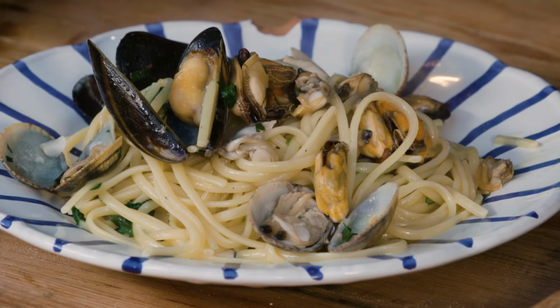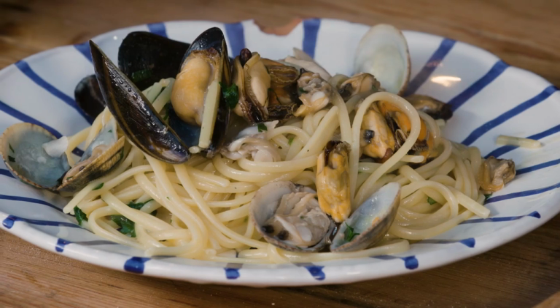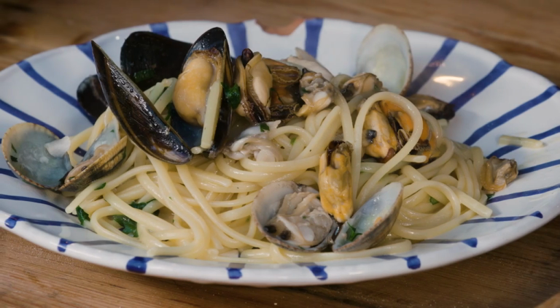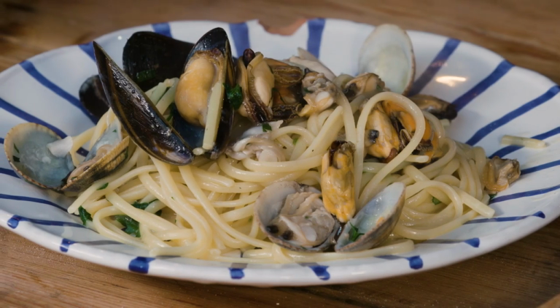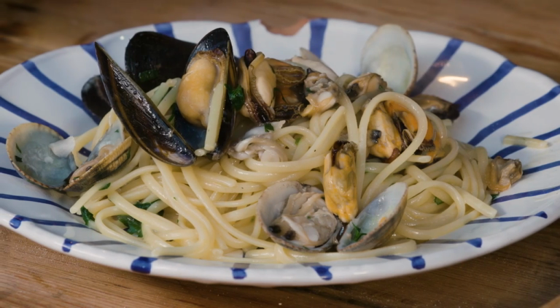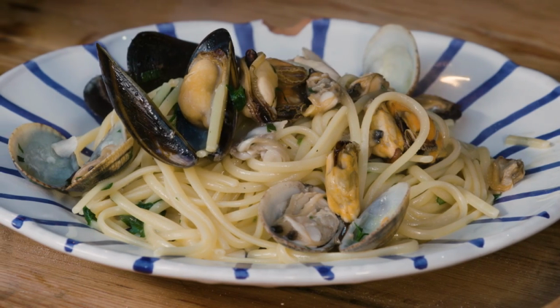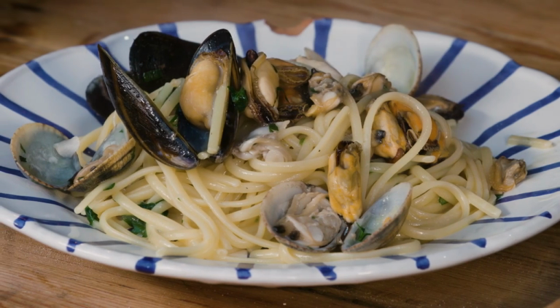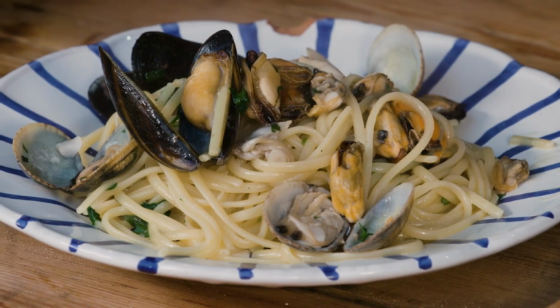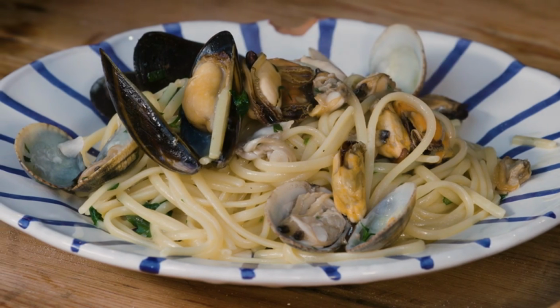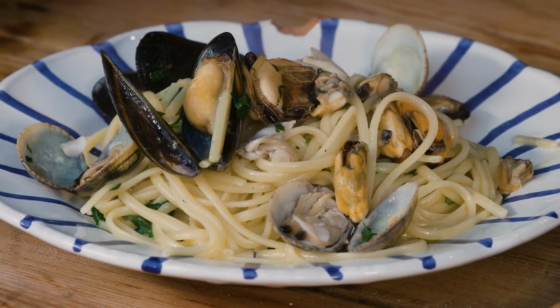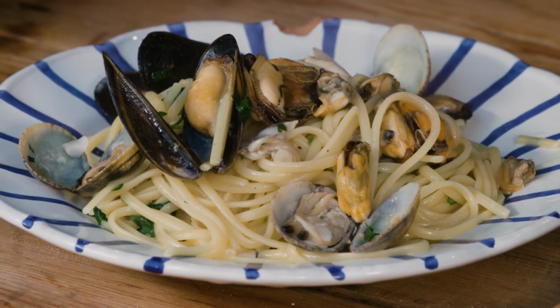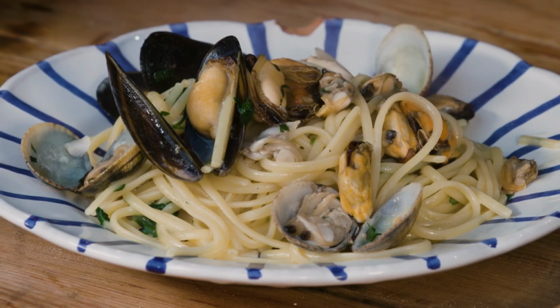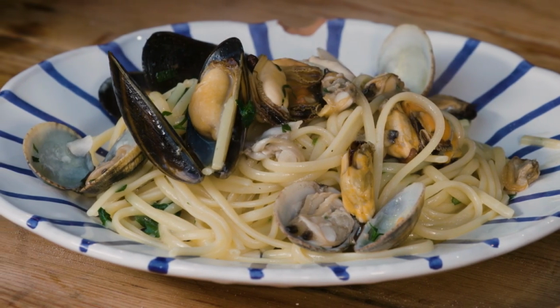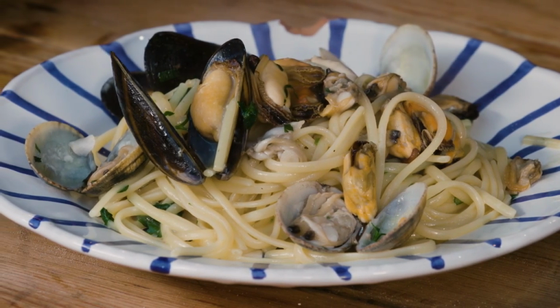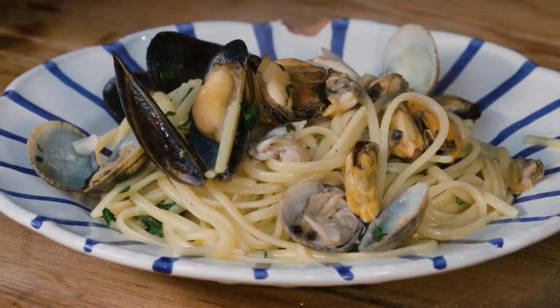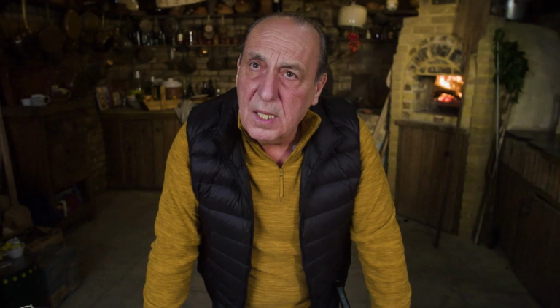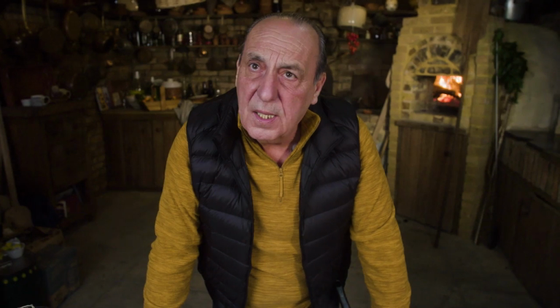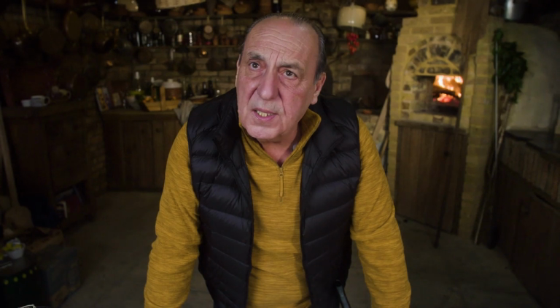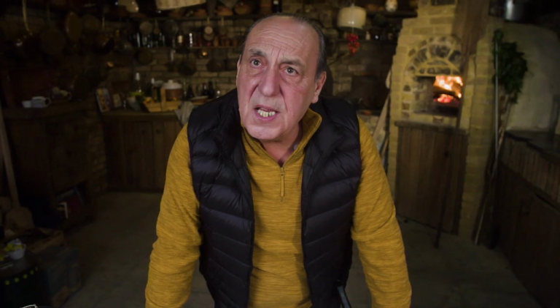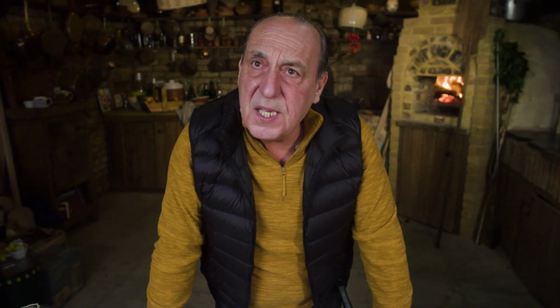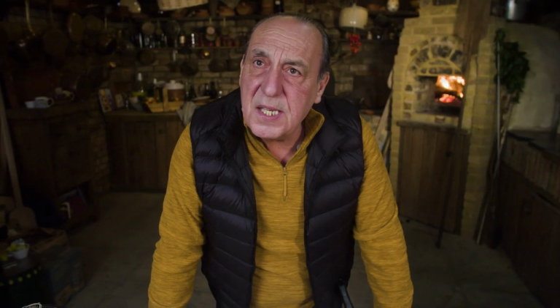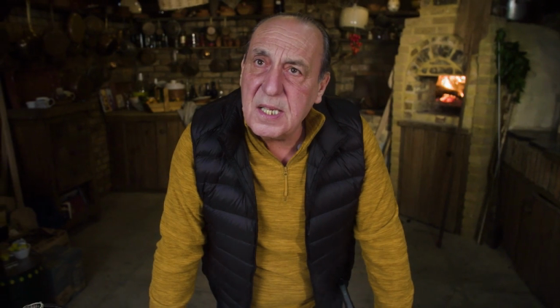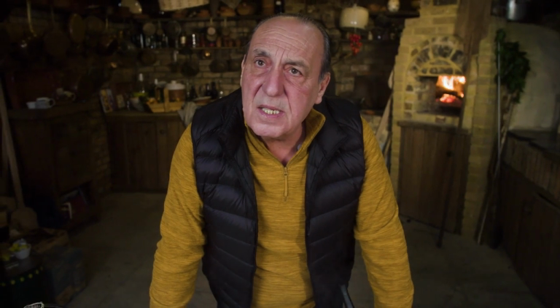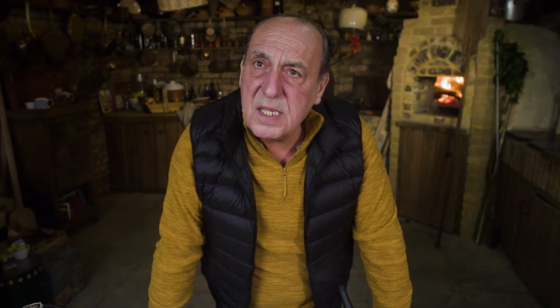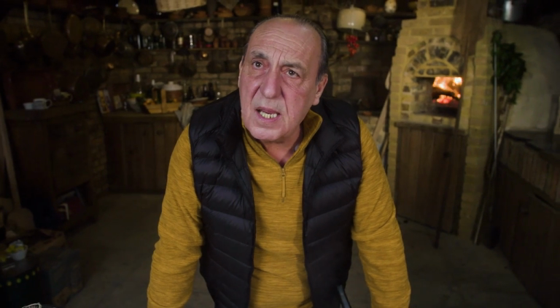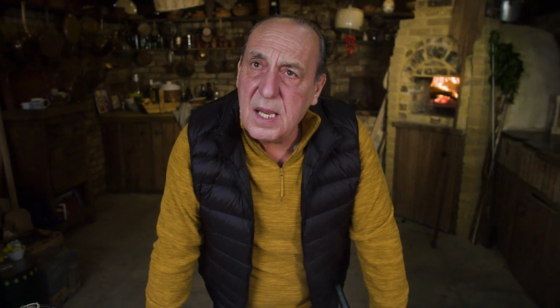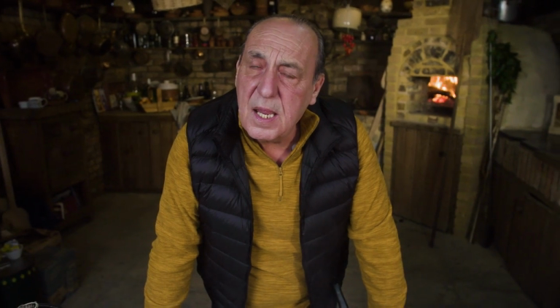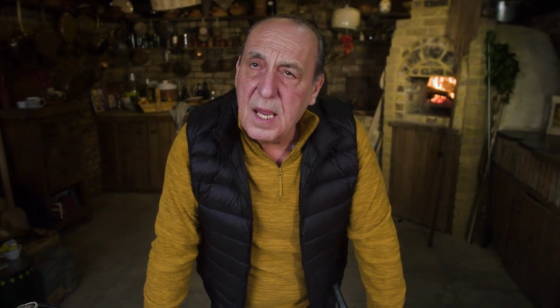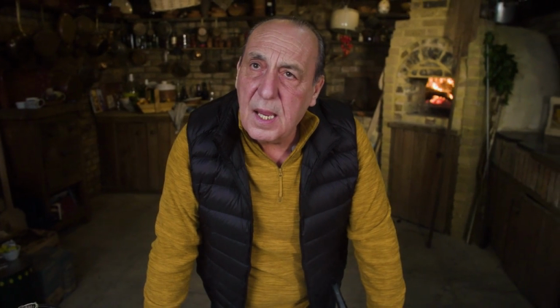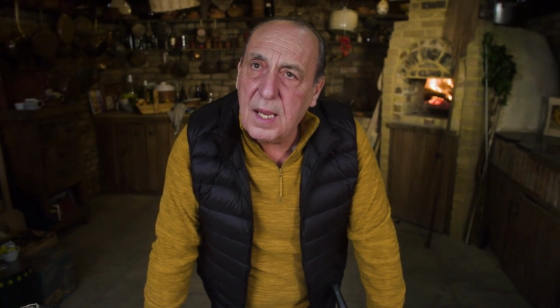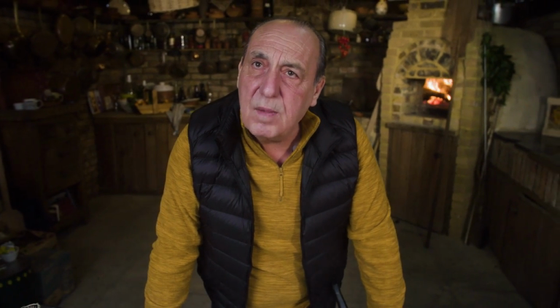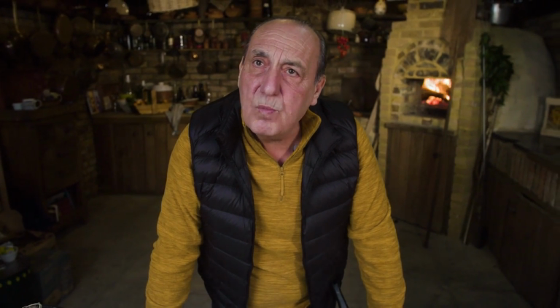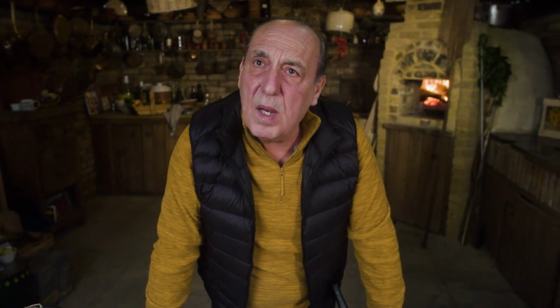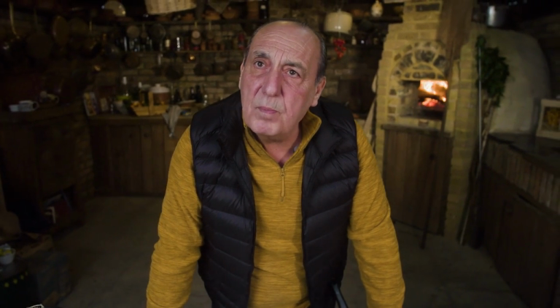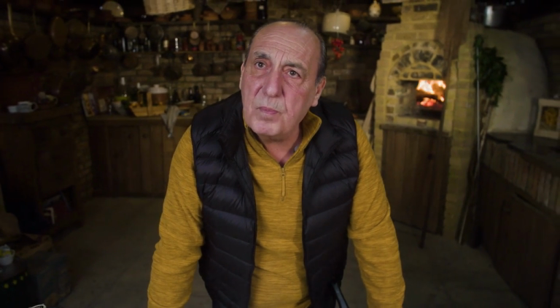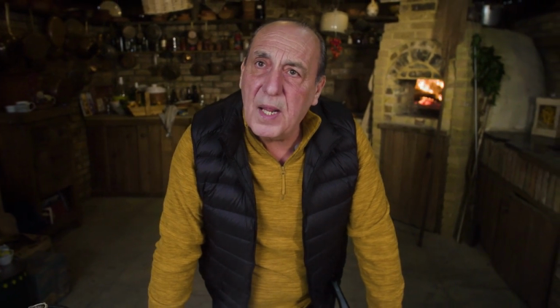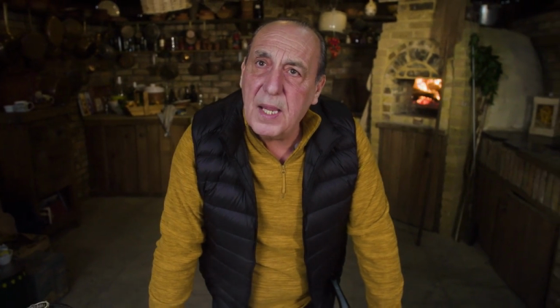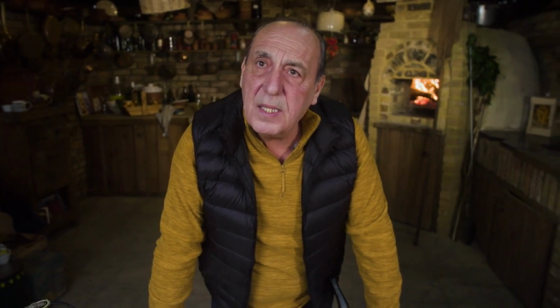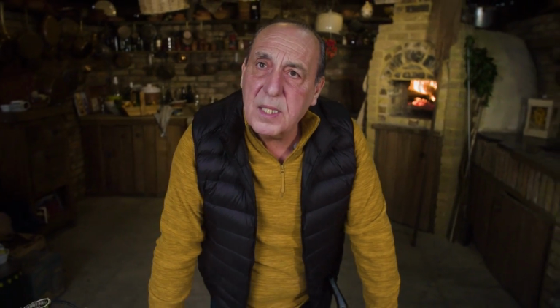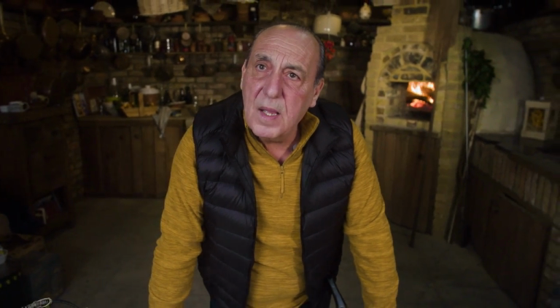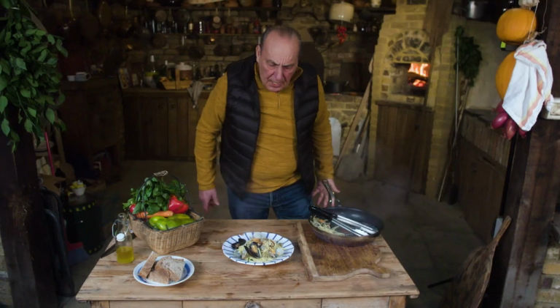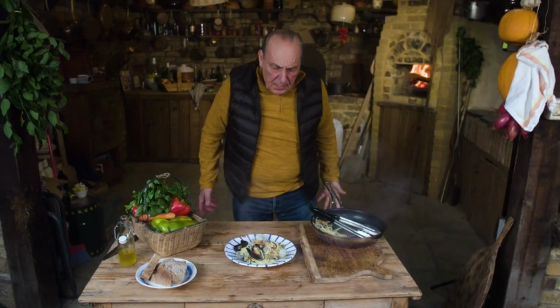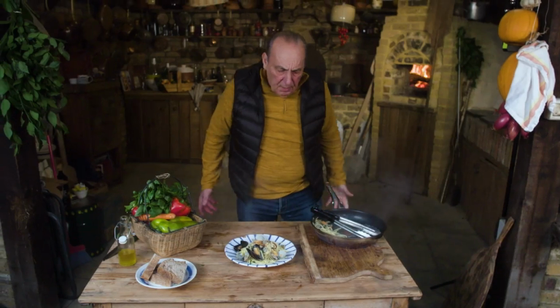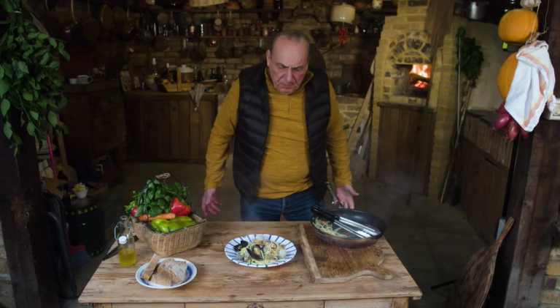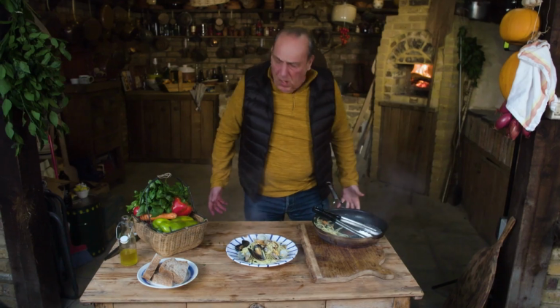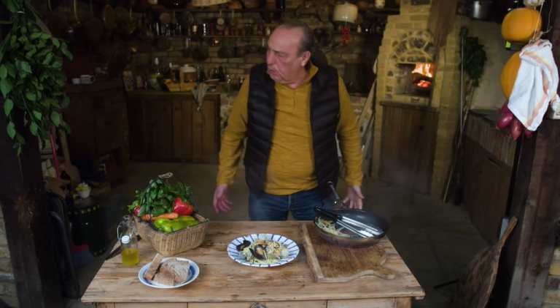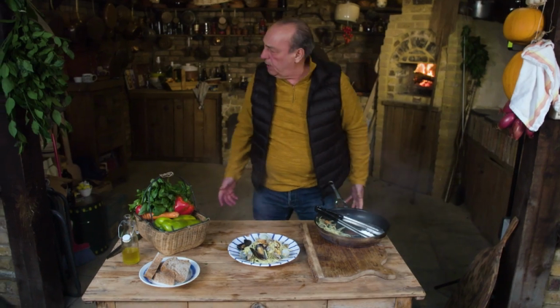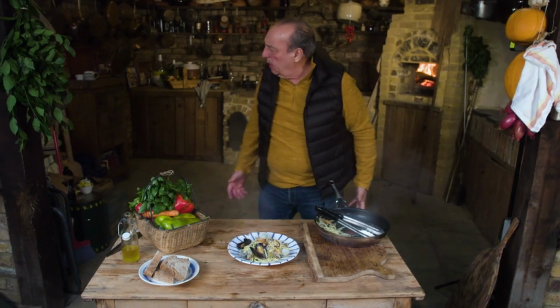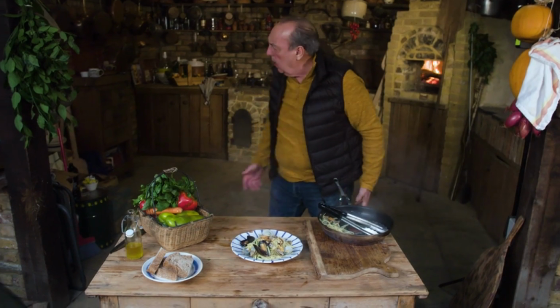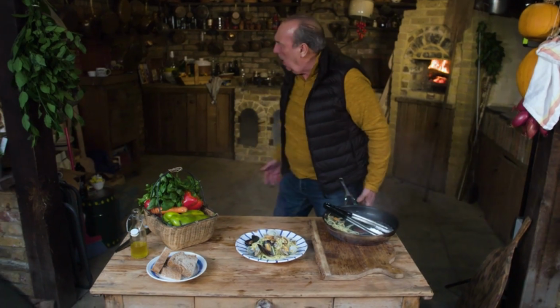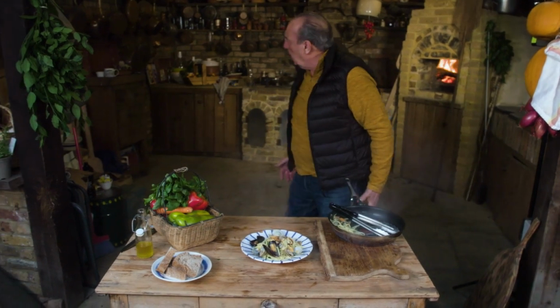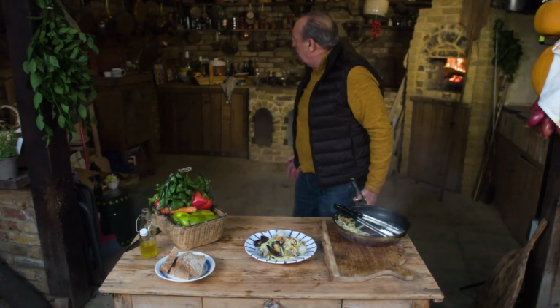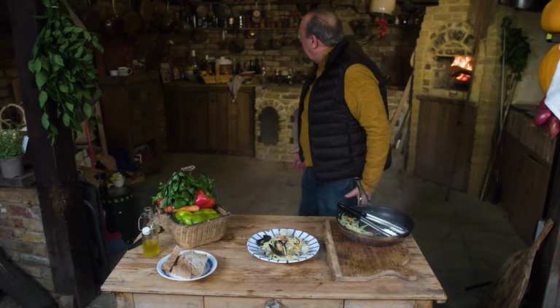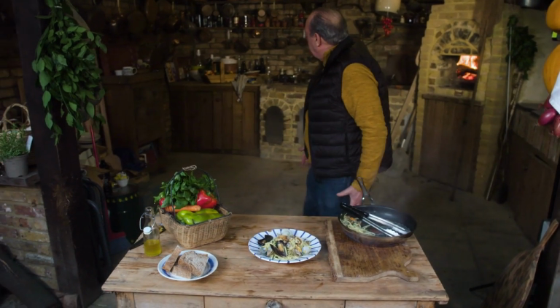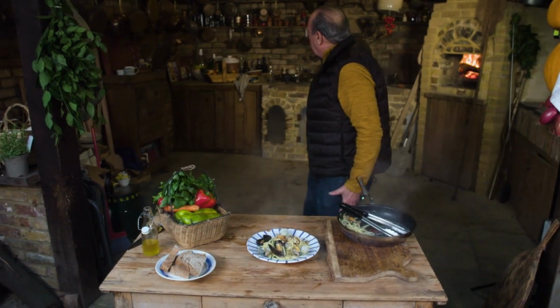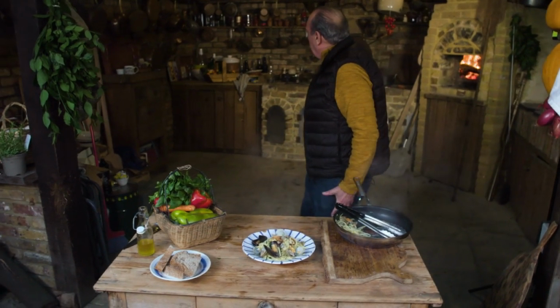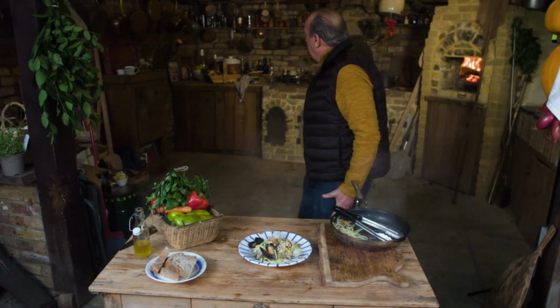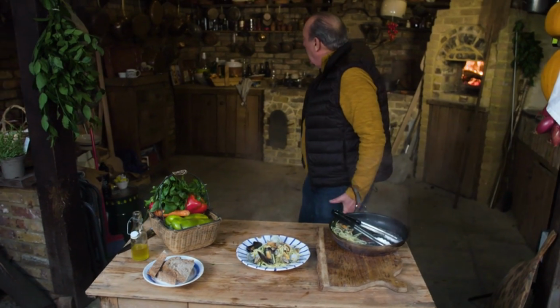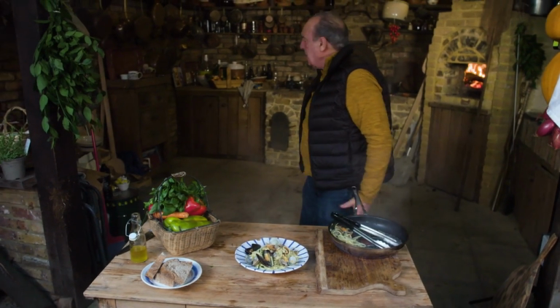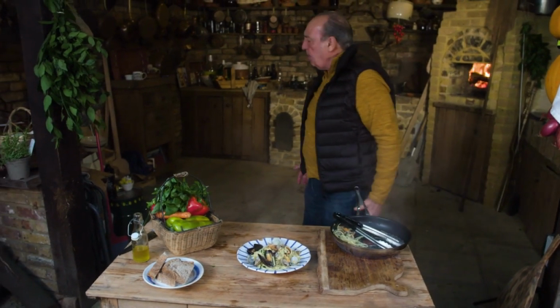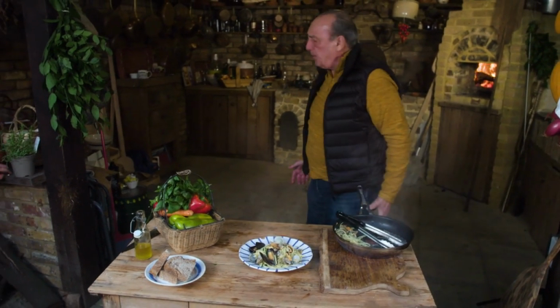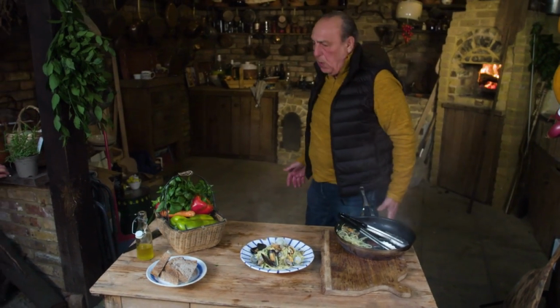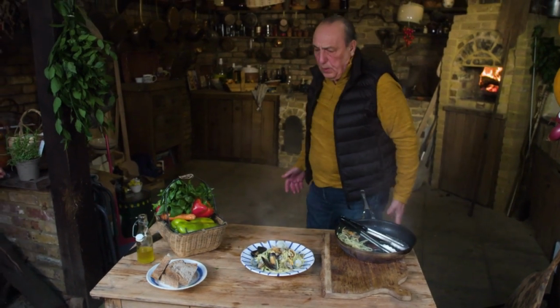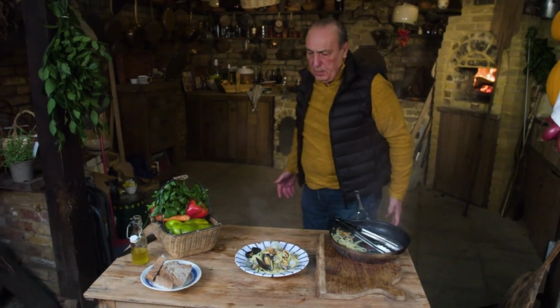This is an emotion. This is the sea in one plate. I need a fork. I want to taste it. Where's the fork?